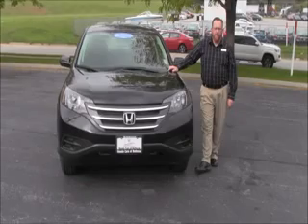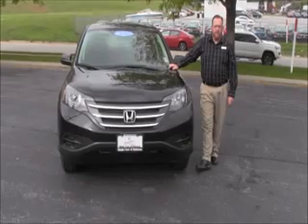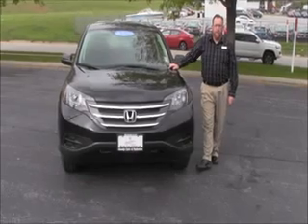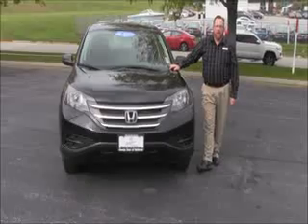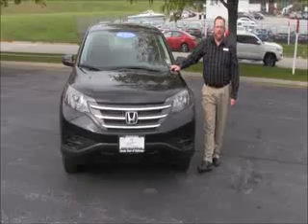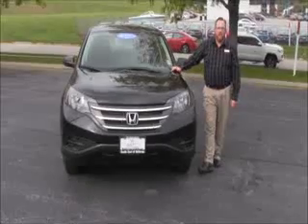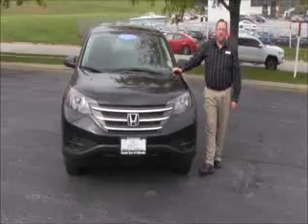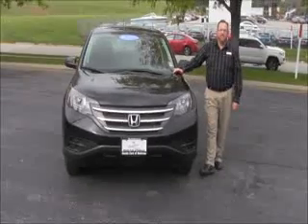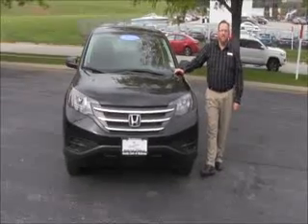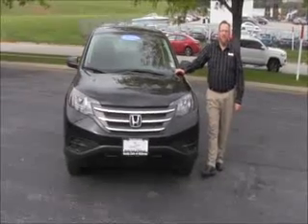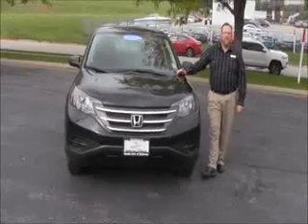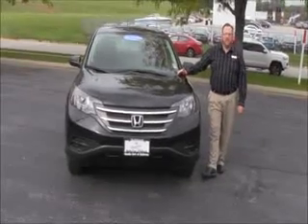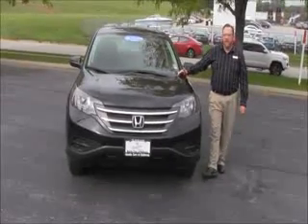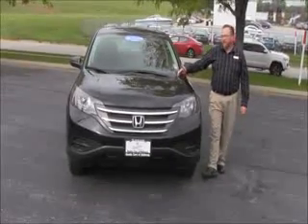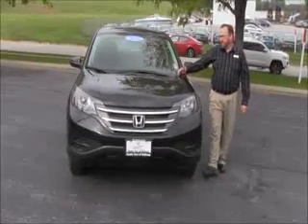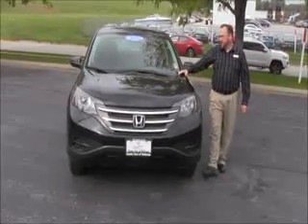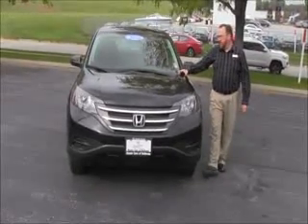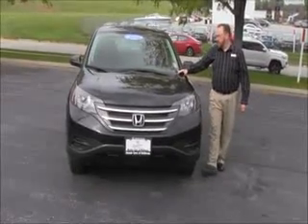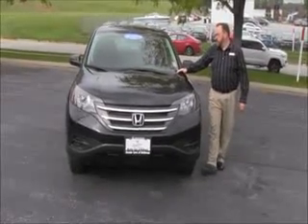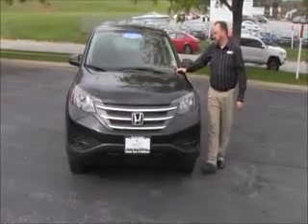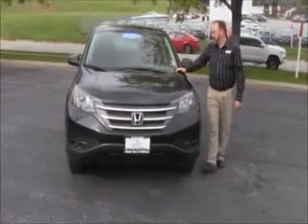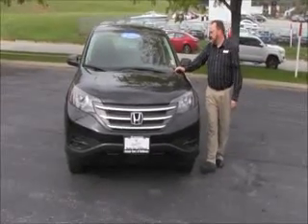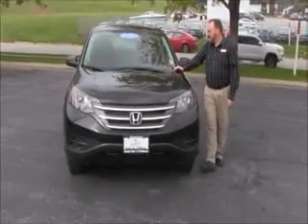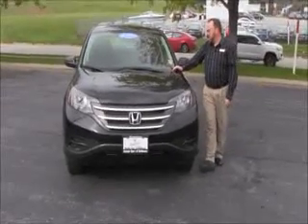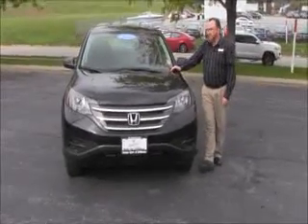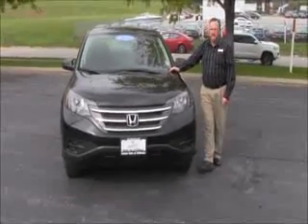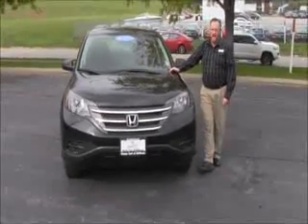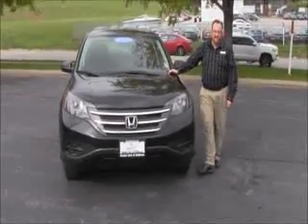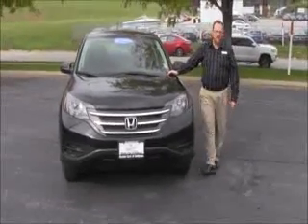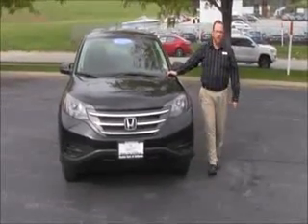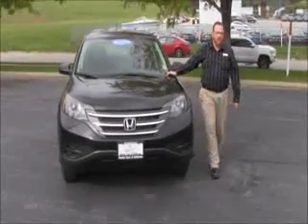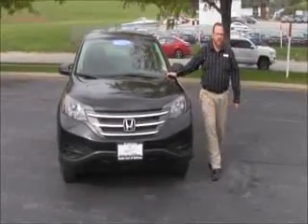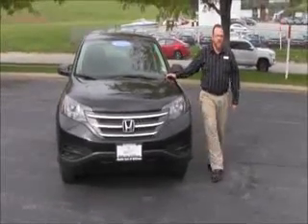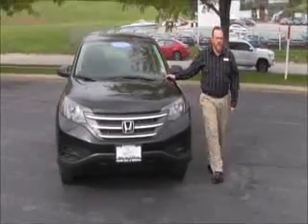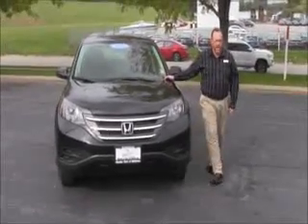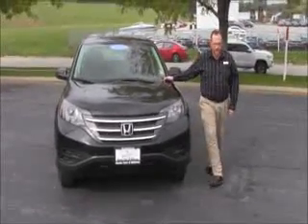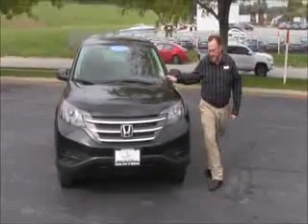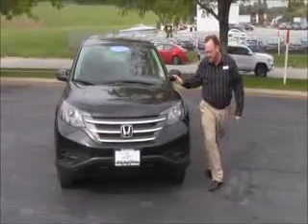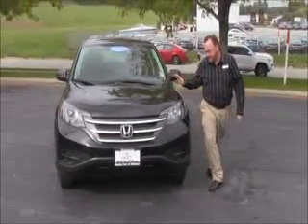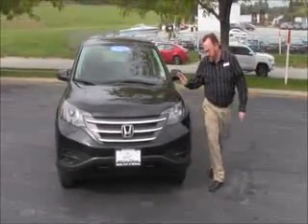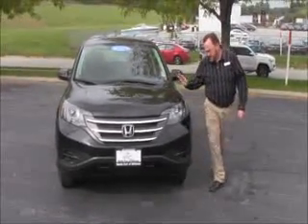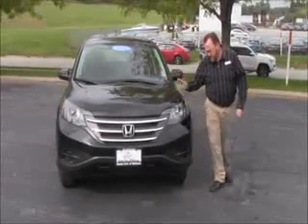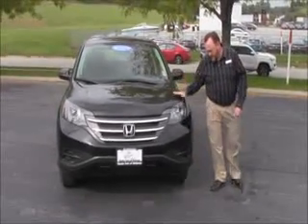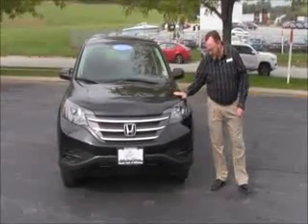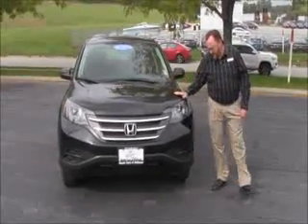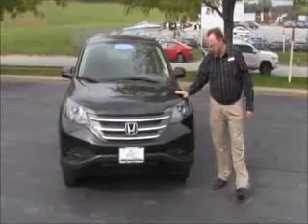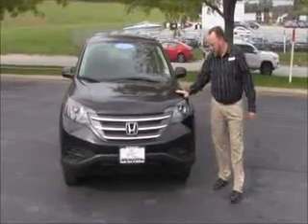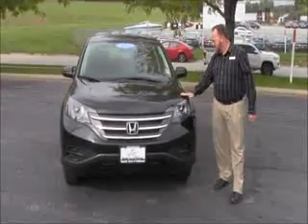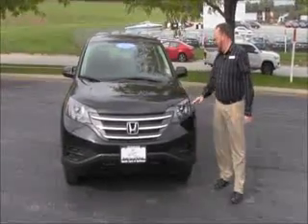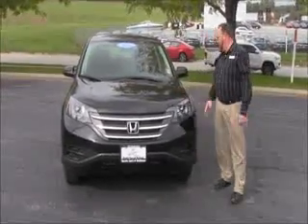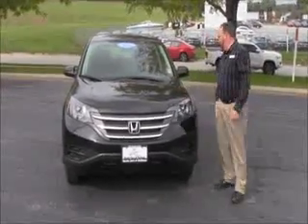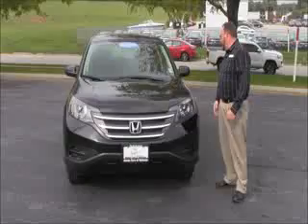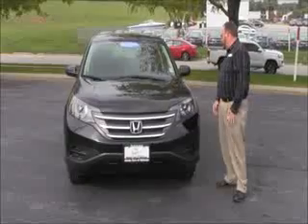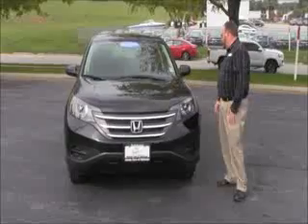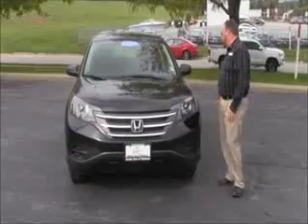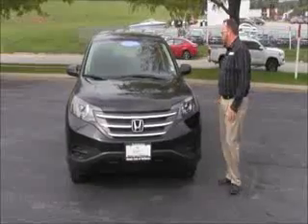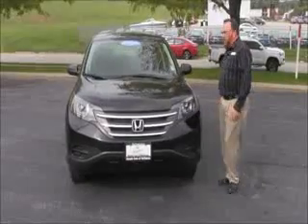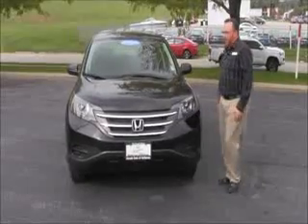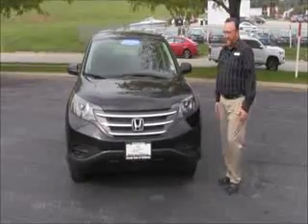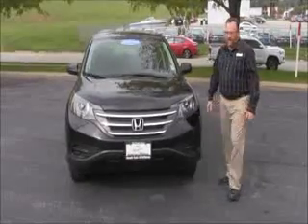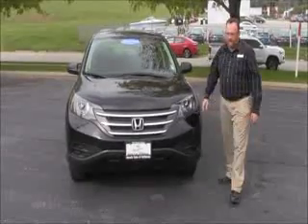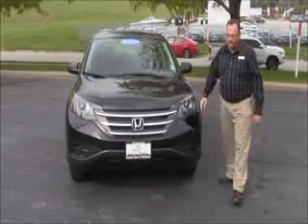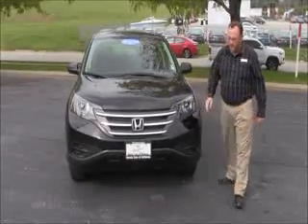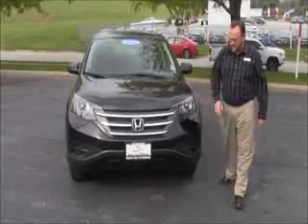Brian Kelly here for the Honda Giant, here to show you this 2014 Honda CR-V LX. Just came in on trade, it has 21,000 miles.